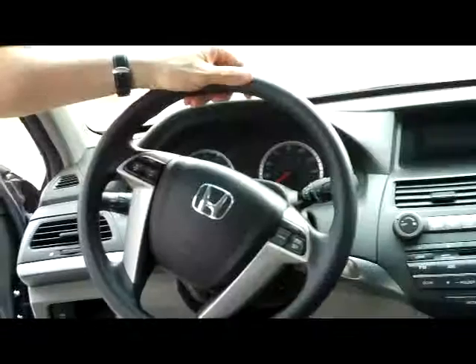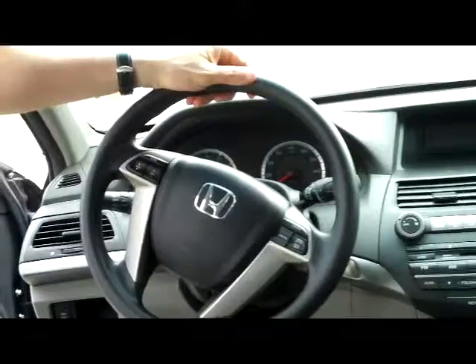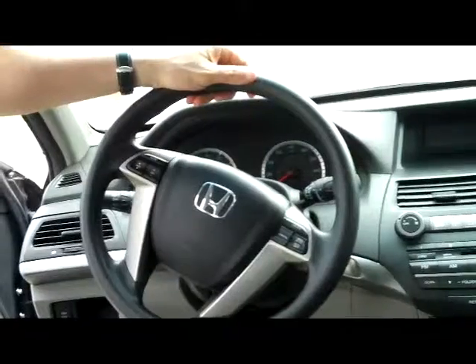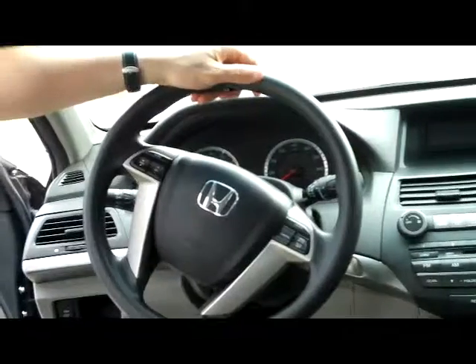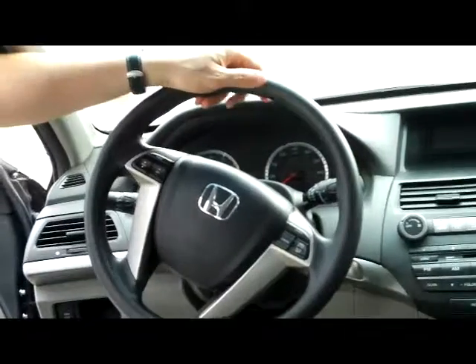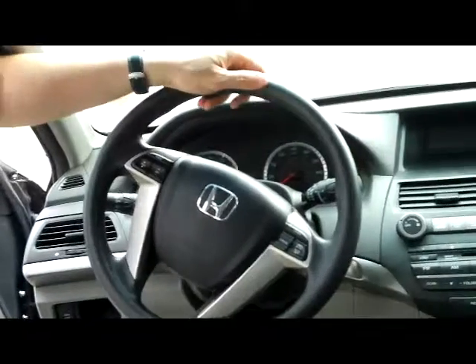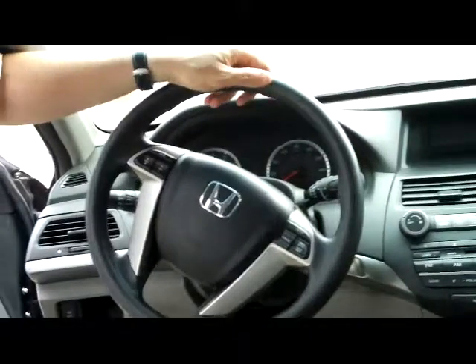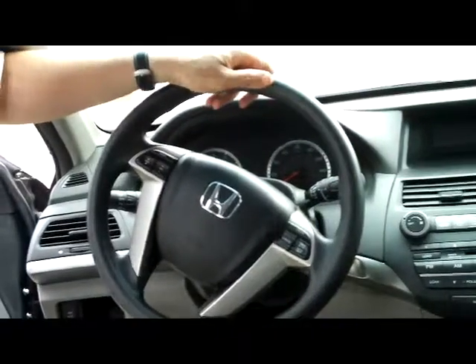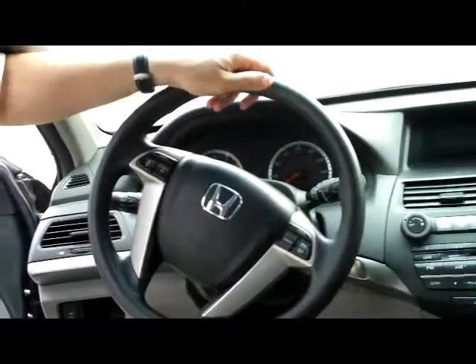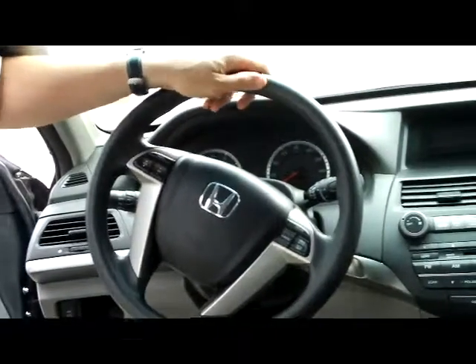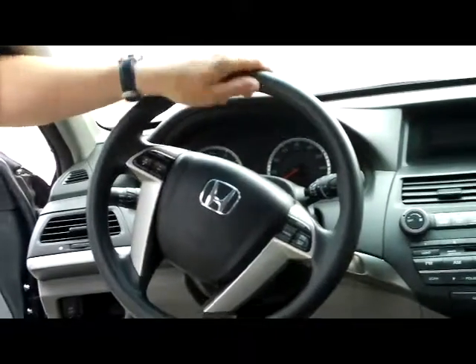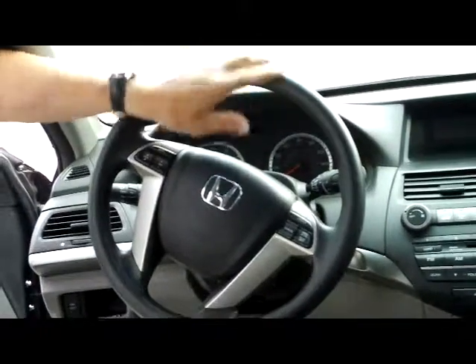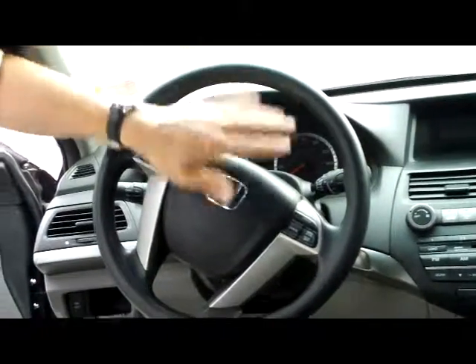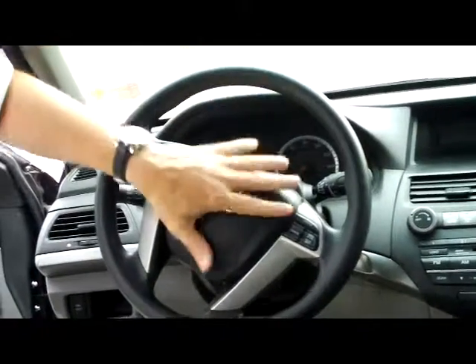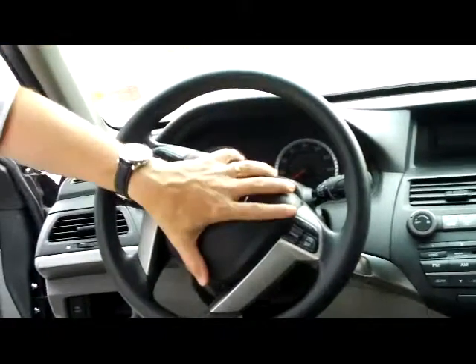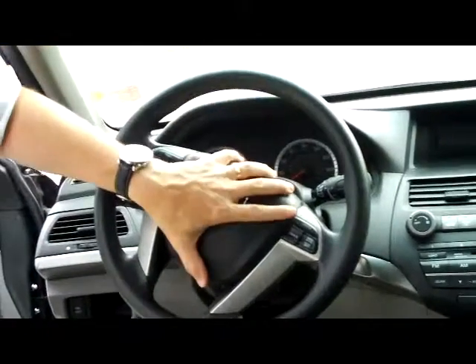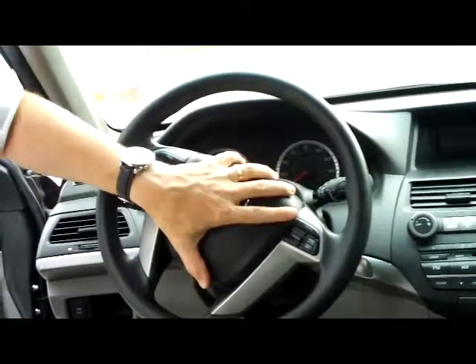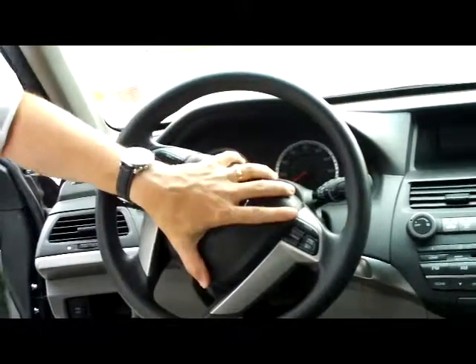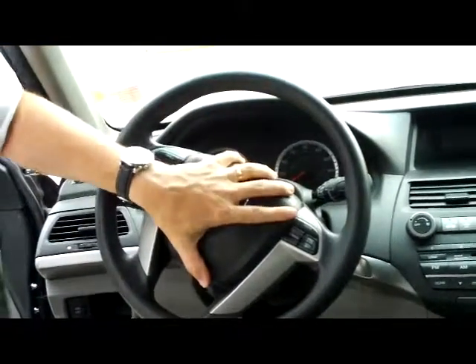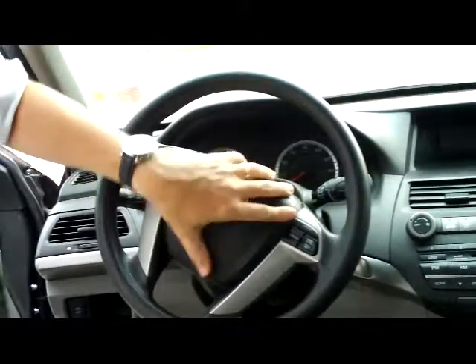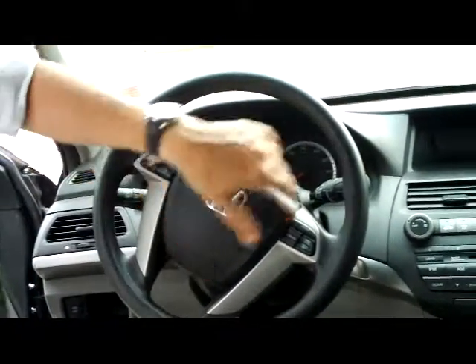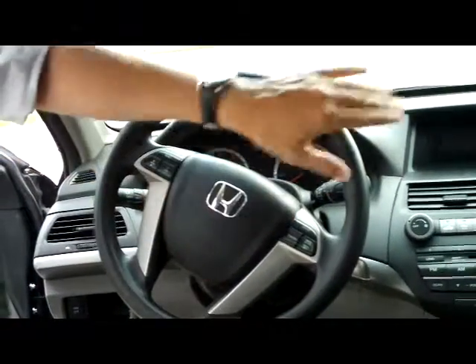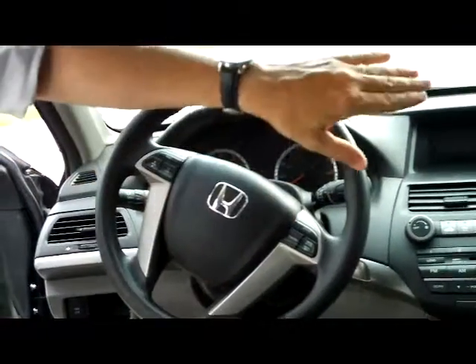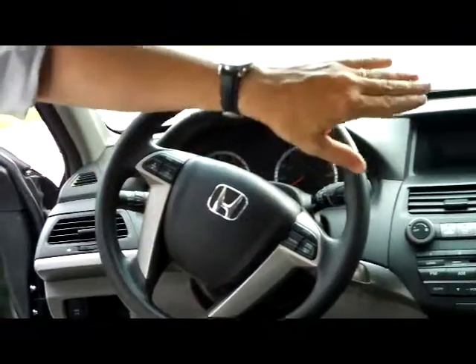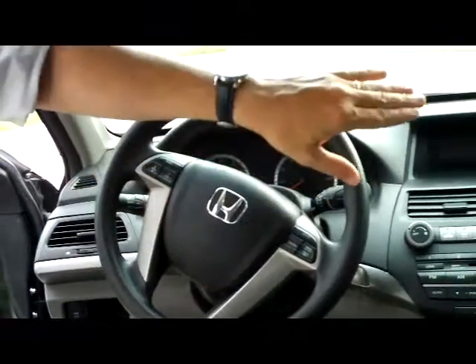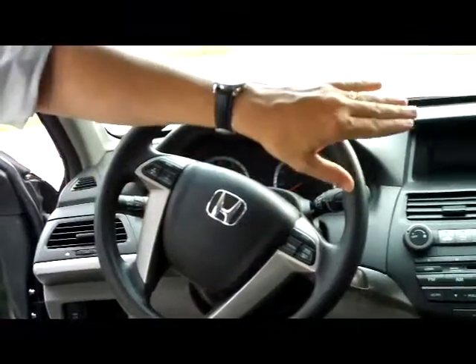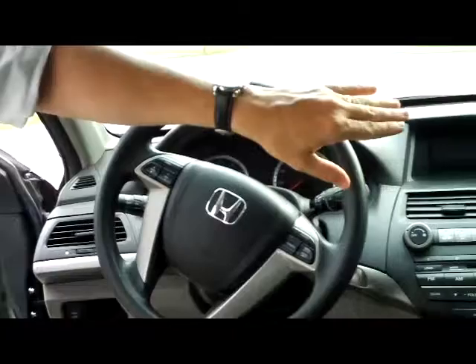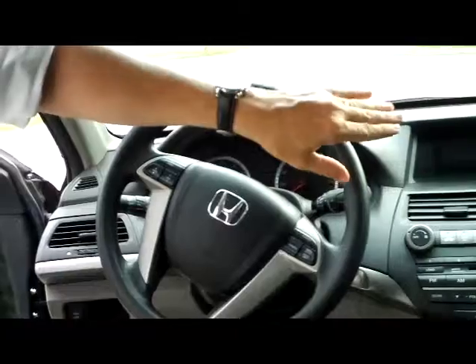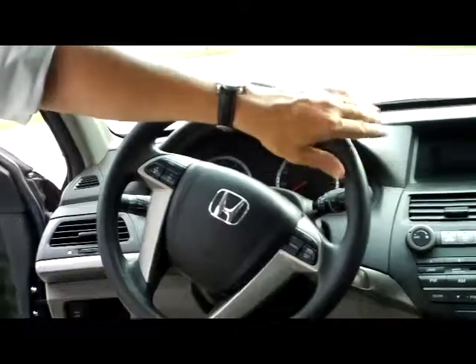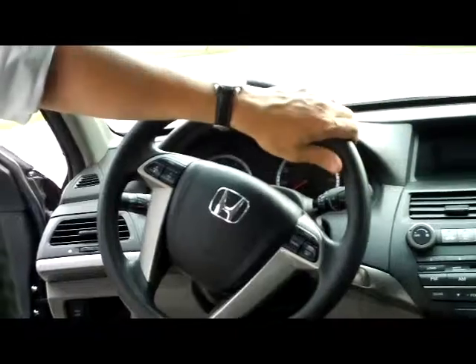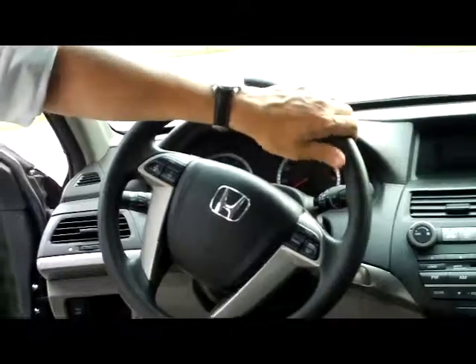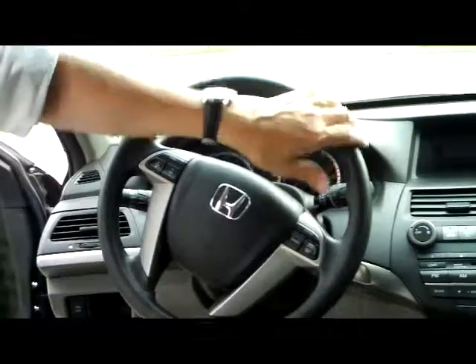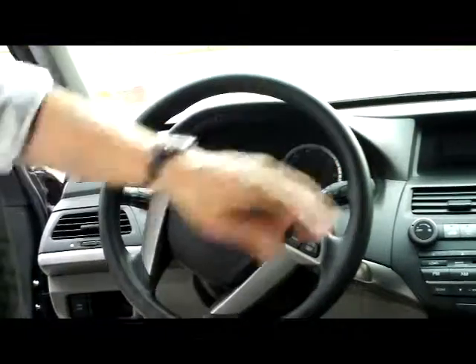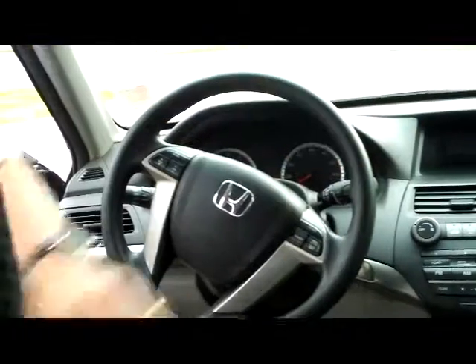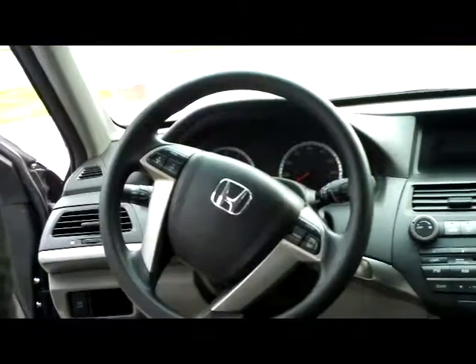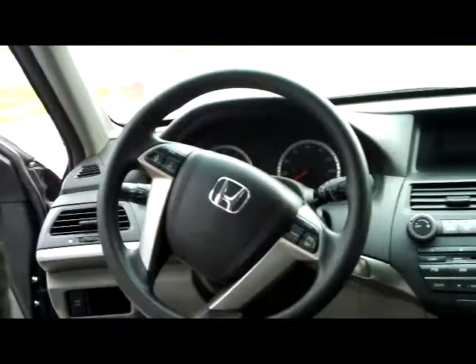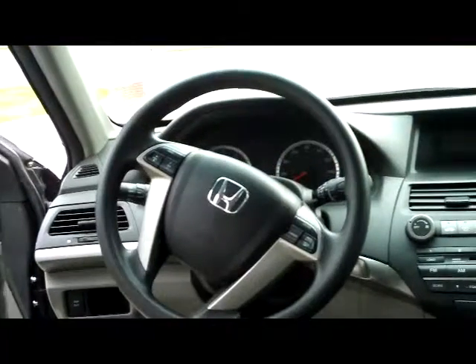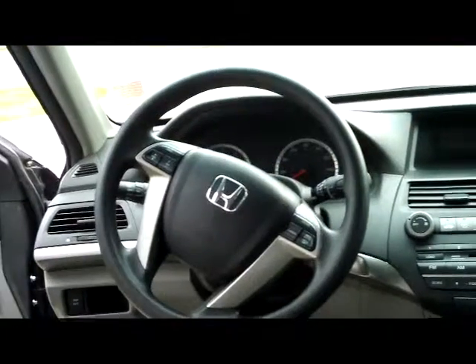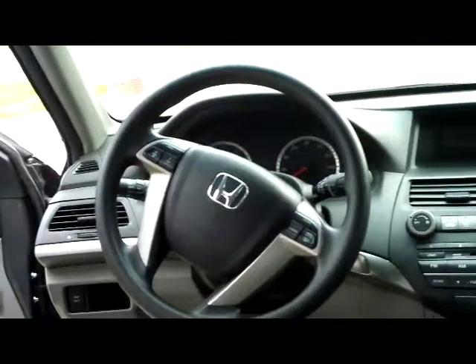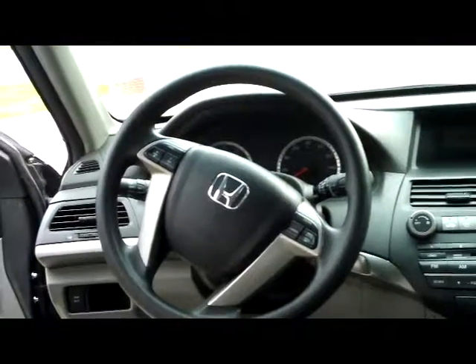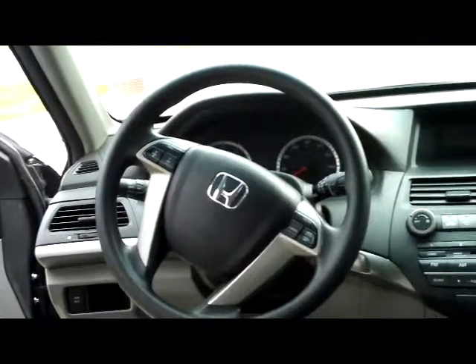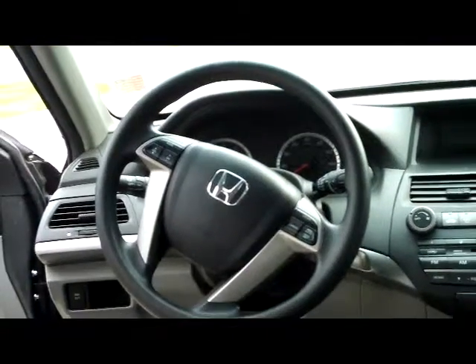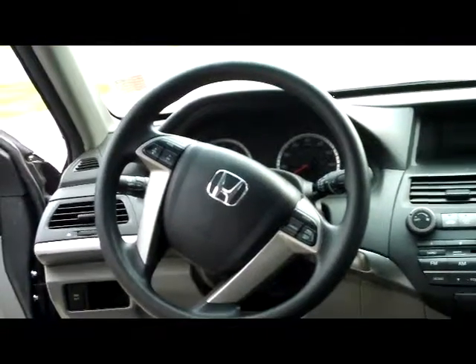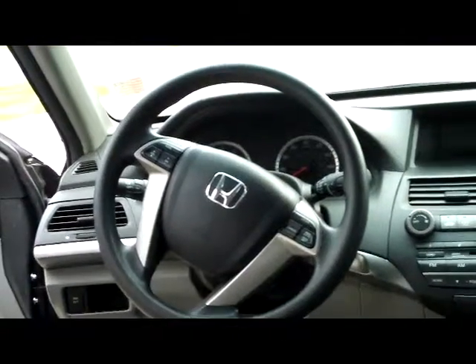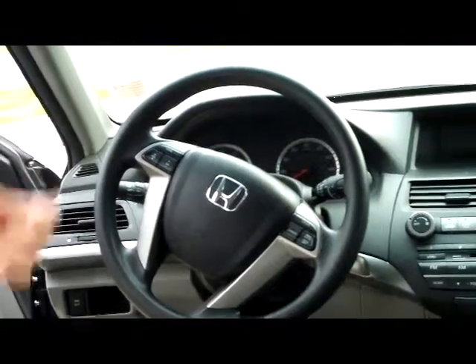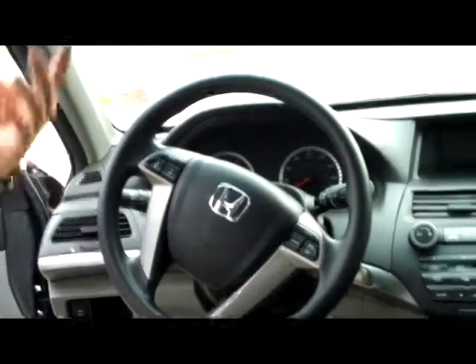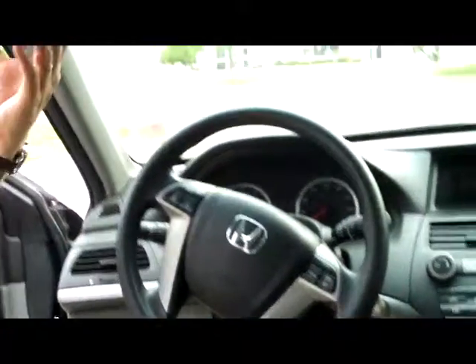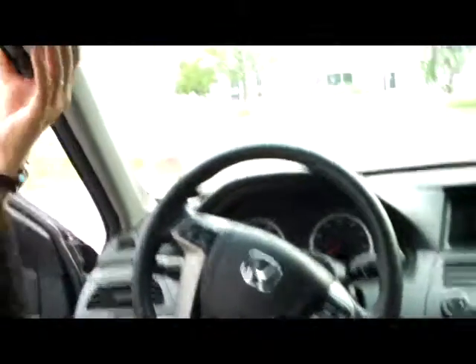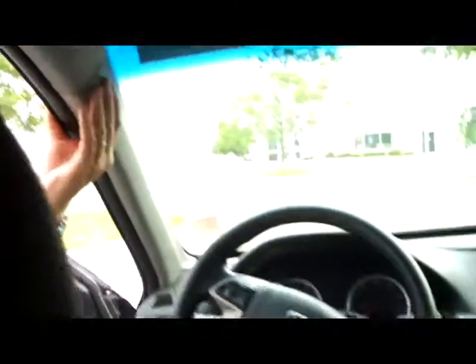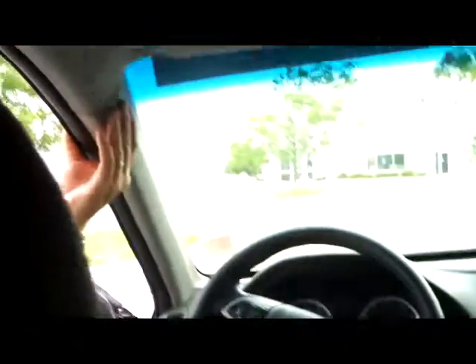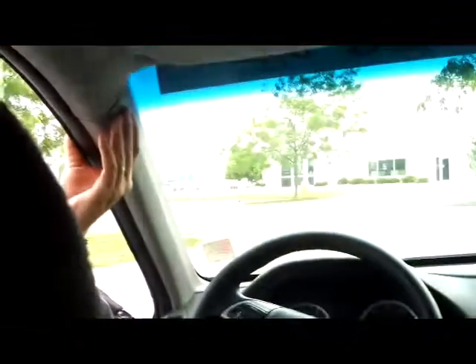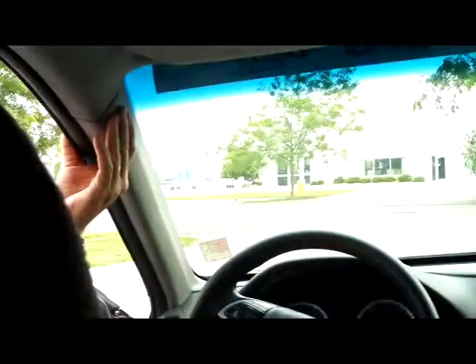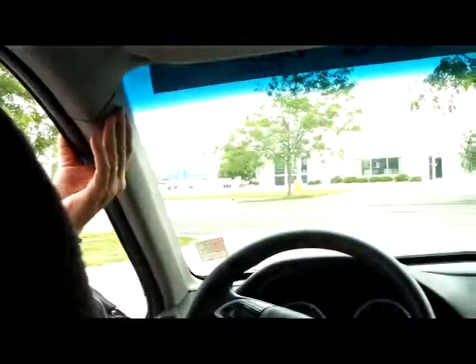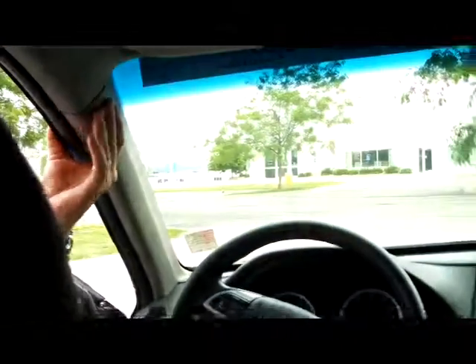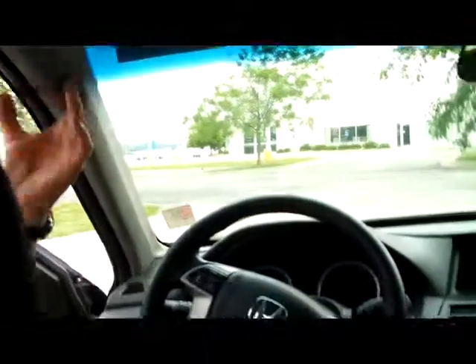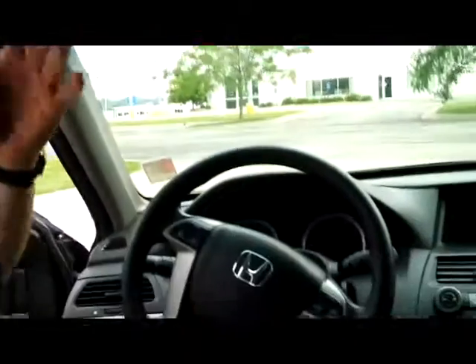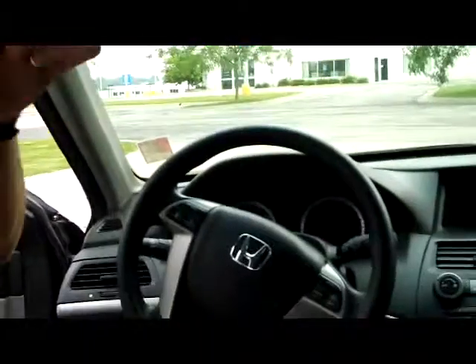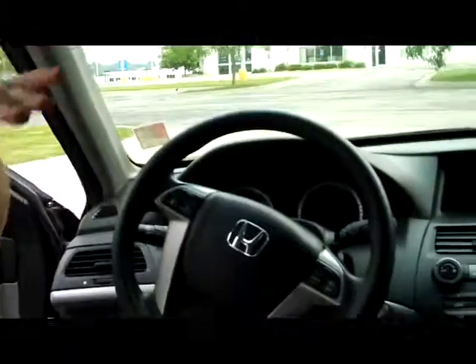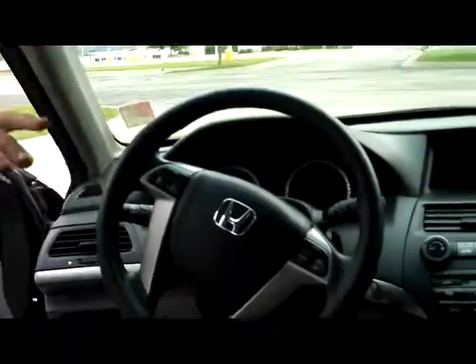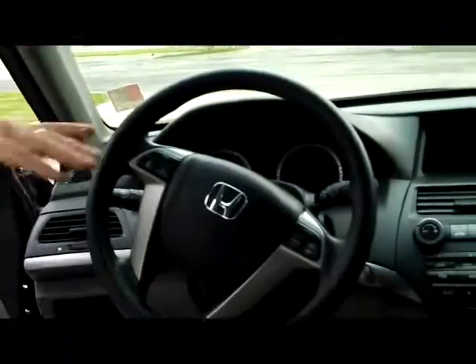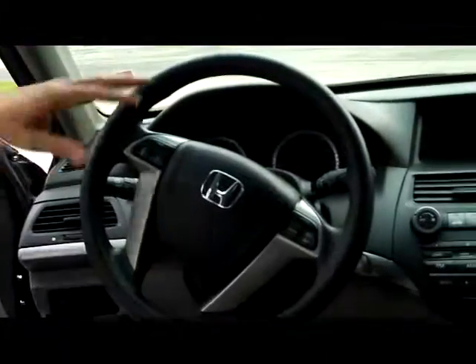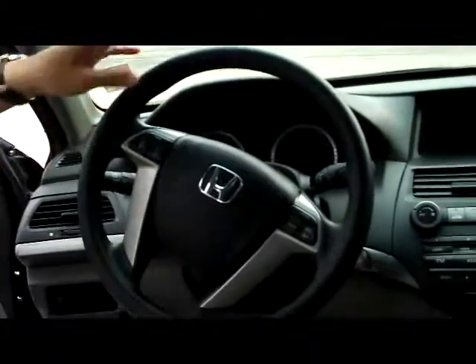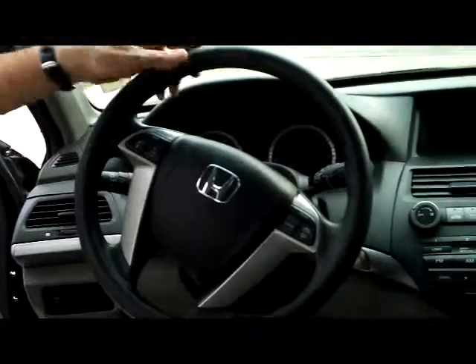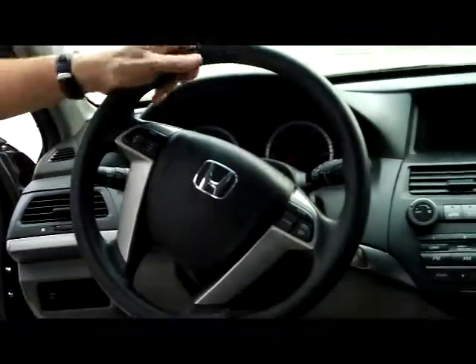For the interior, you have safety for everyone. Reduced-force driver and passenger side airbags, side impact airbags, and side curtain airbags for the front and the back.